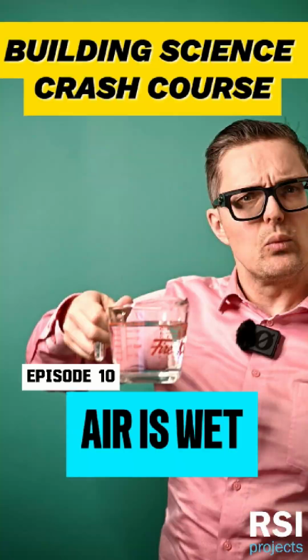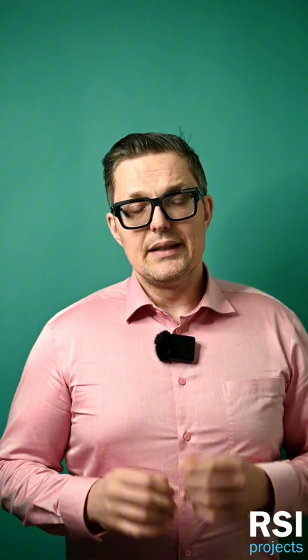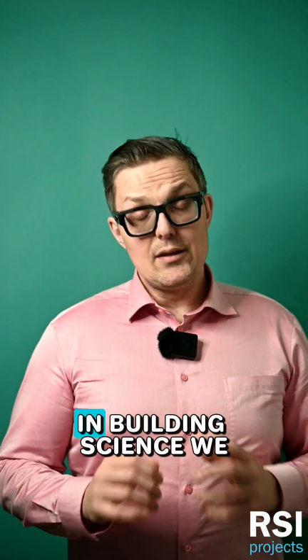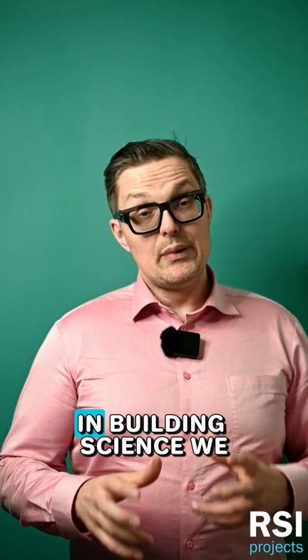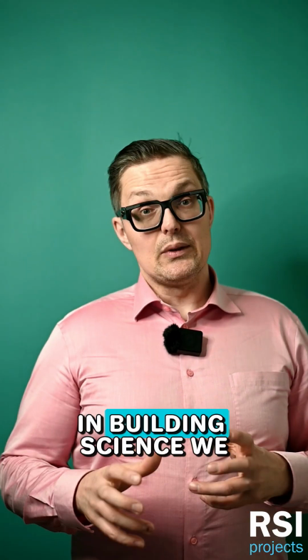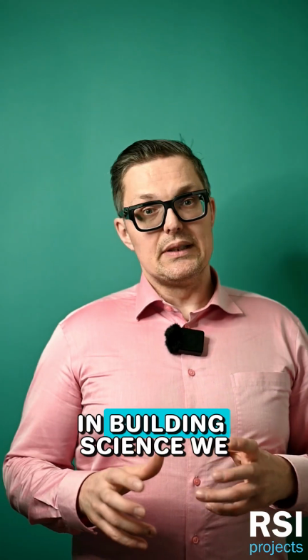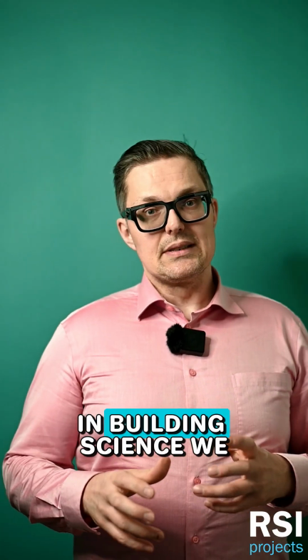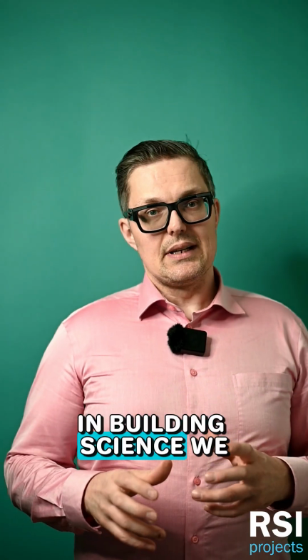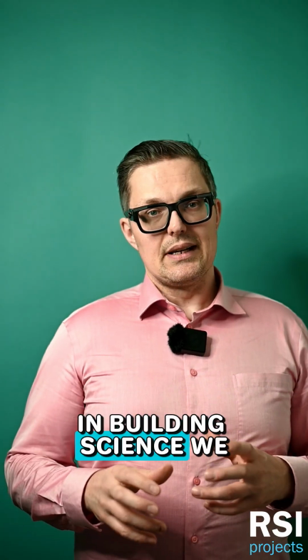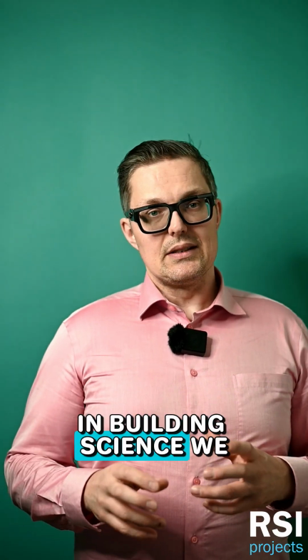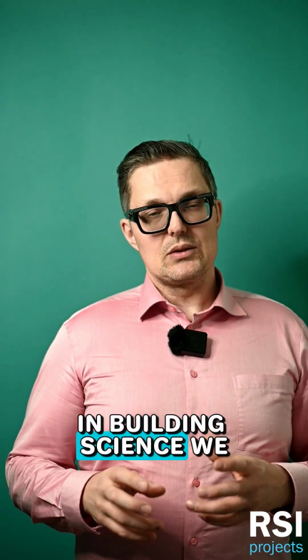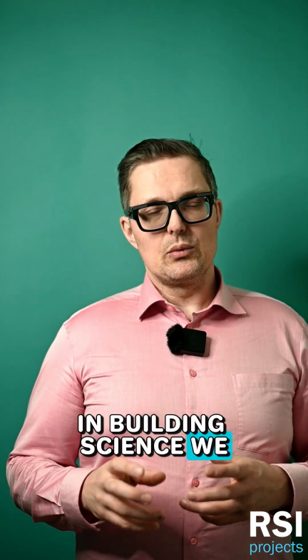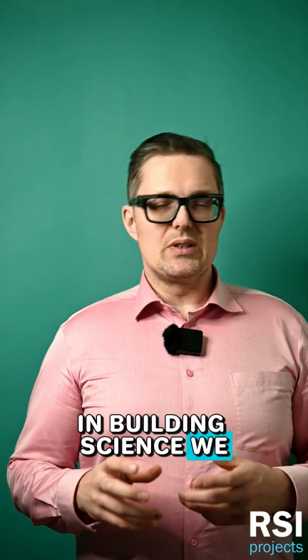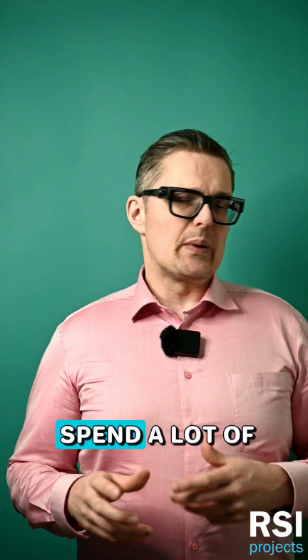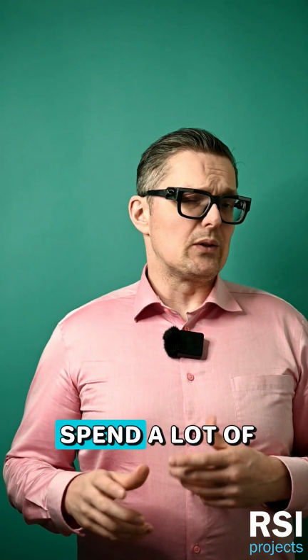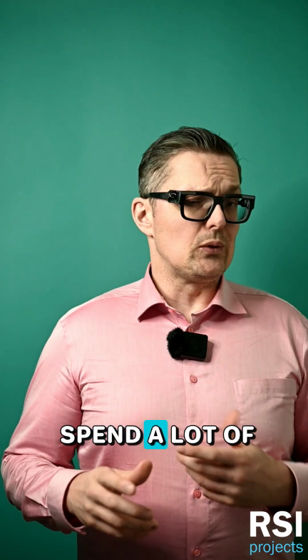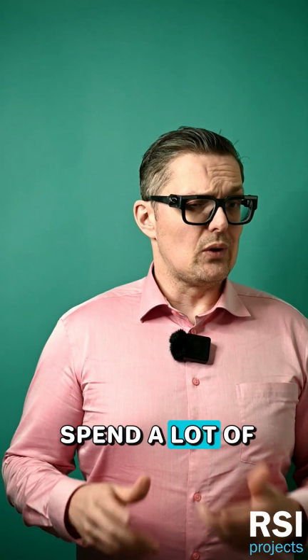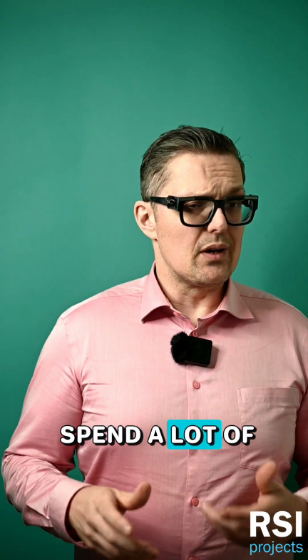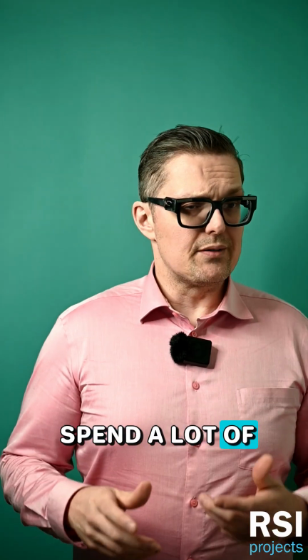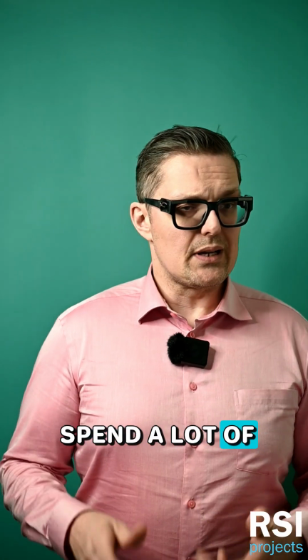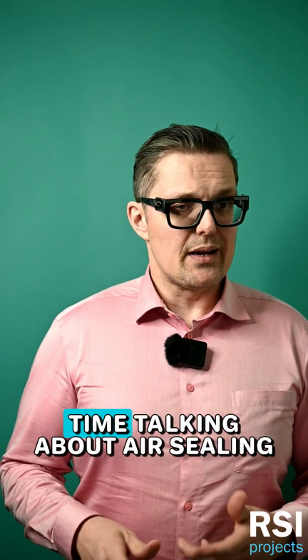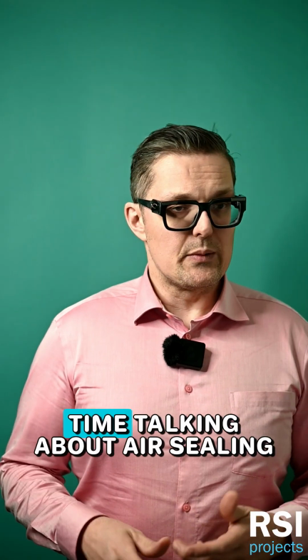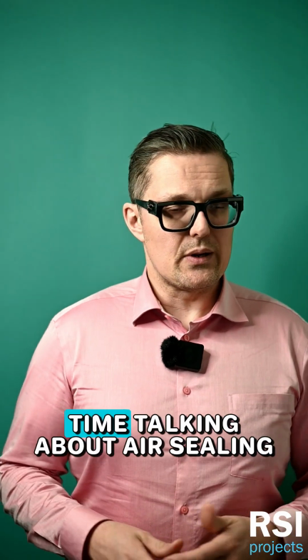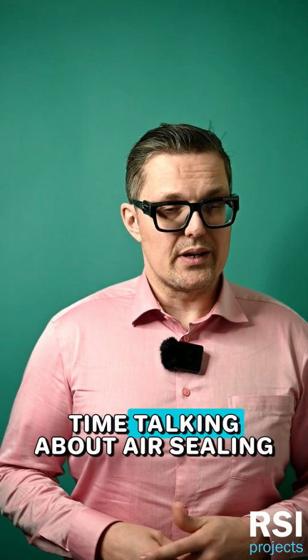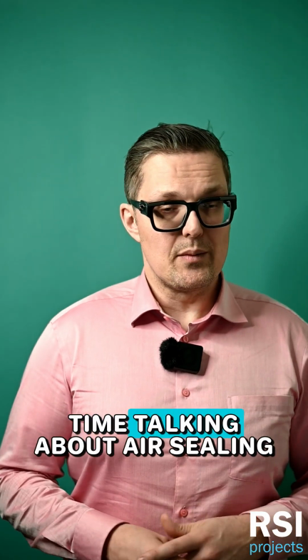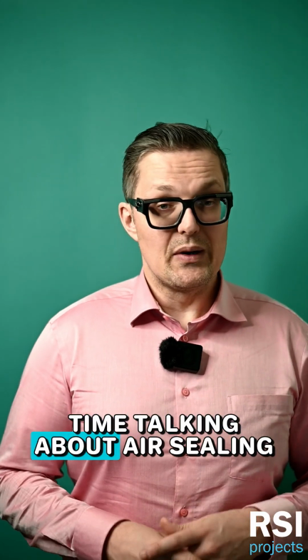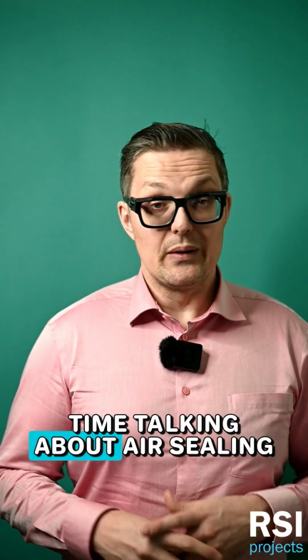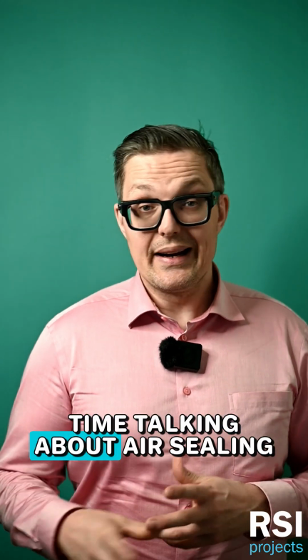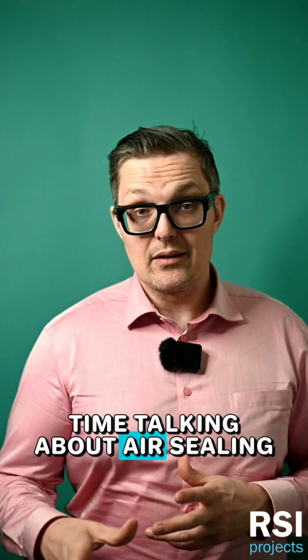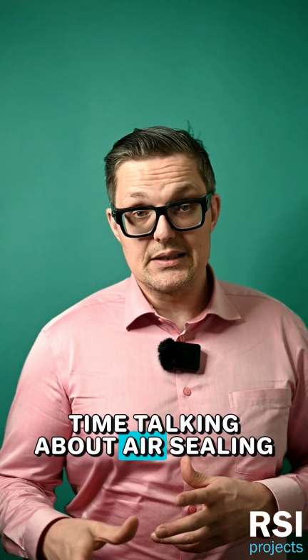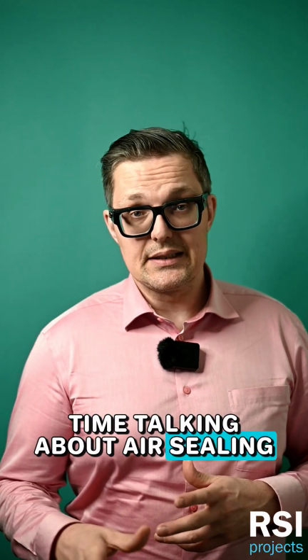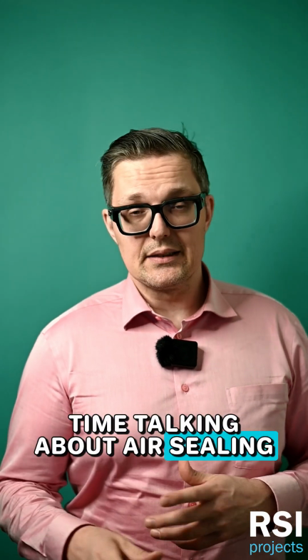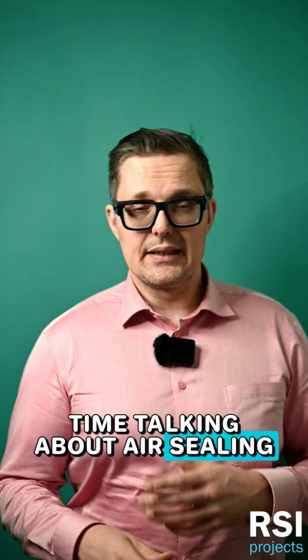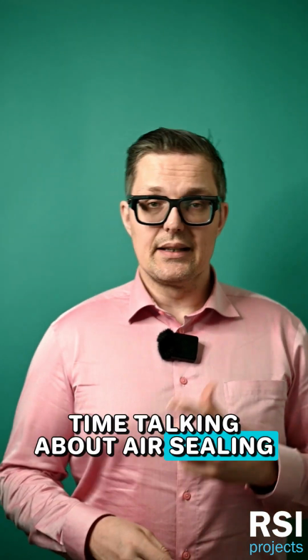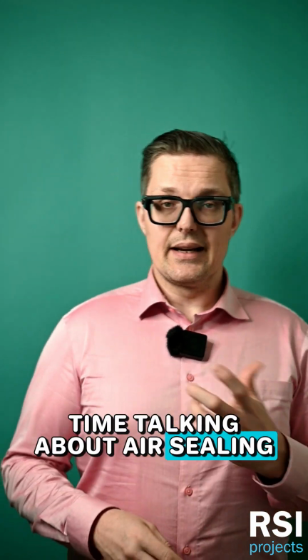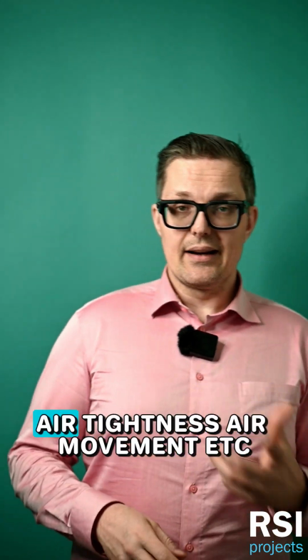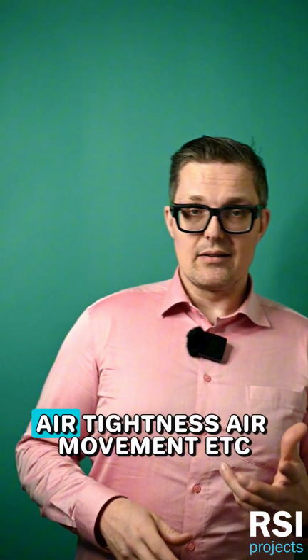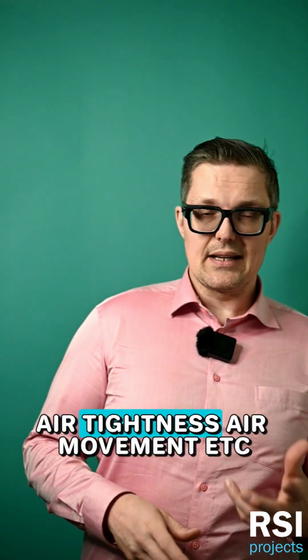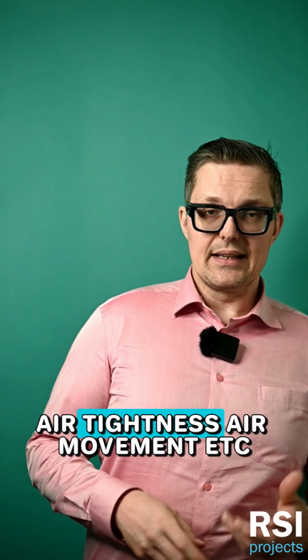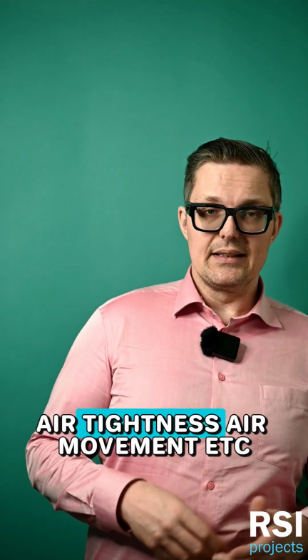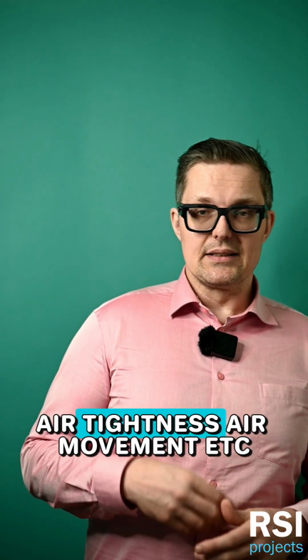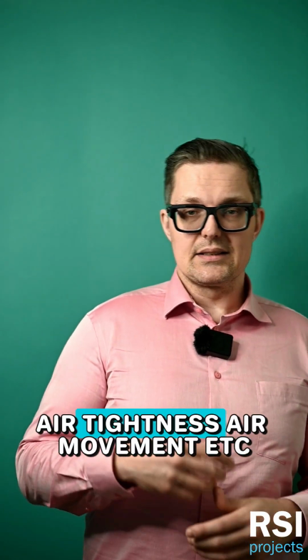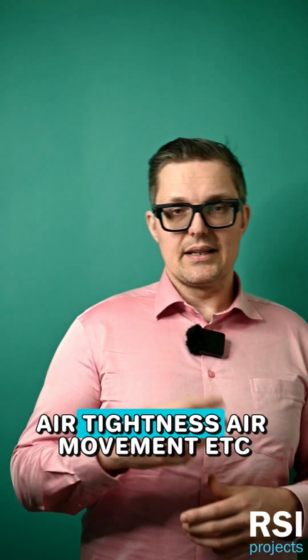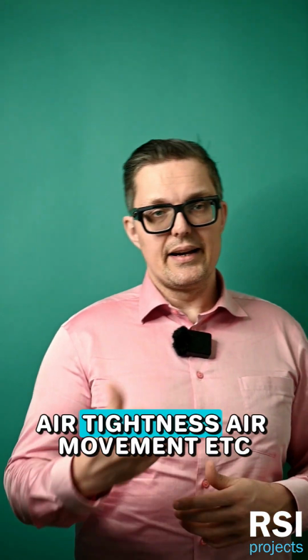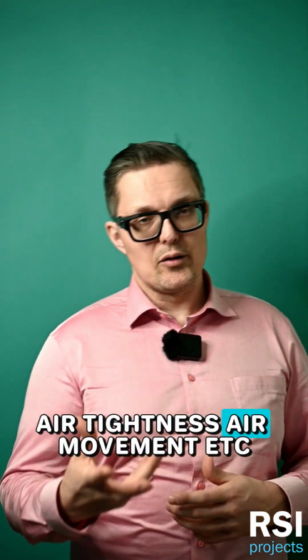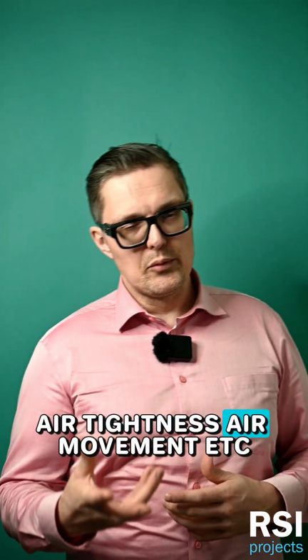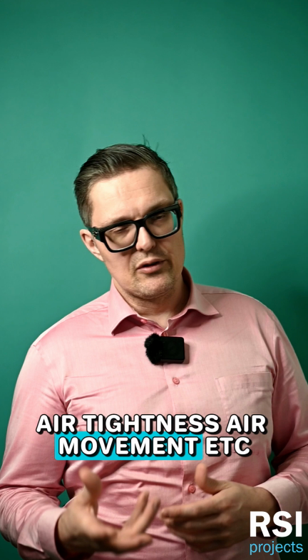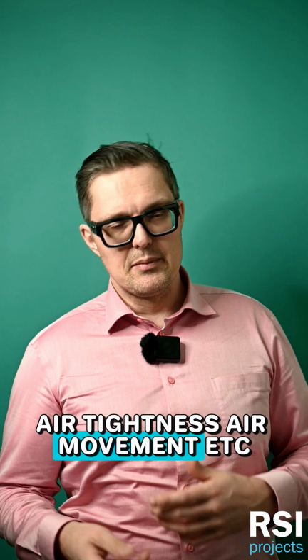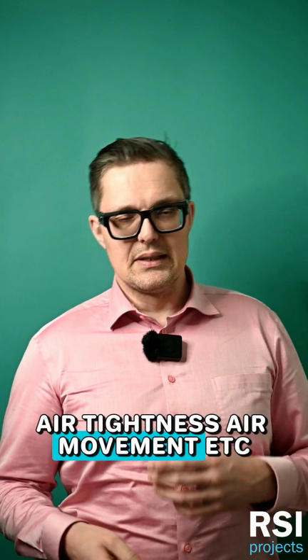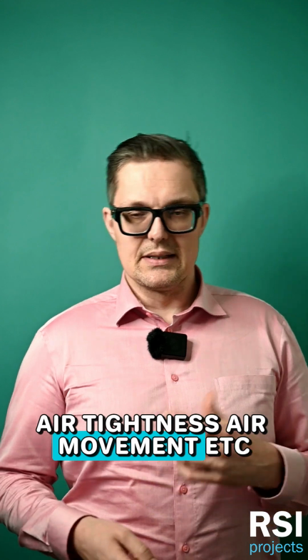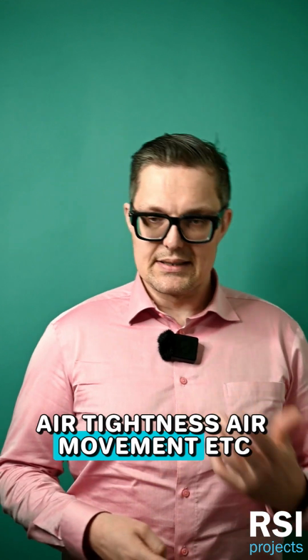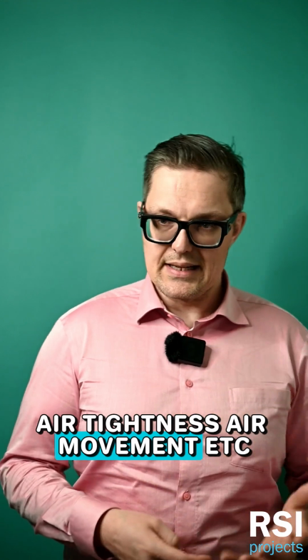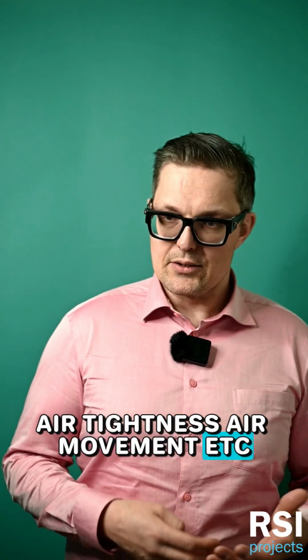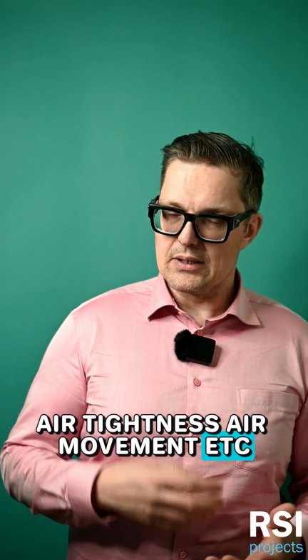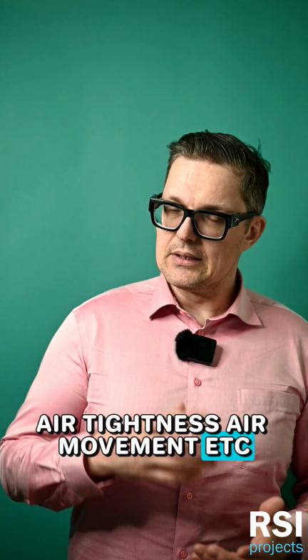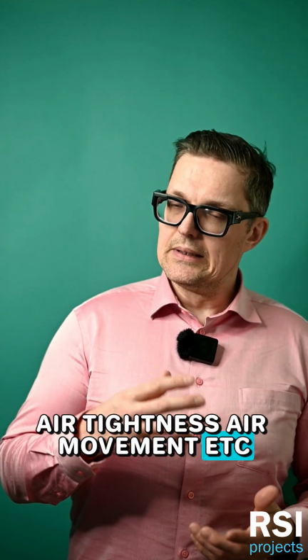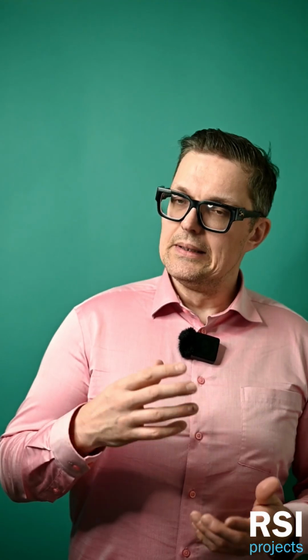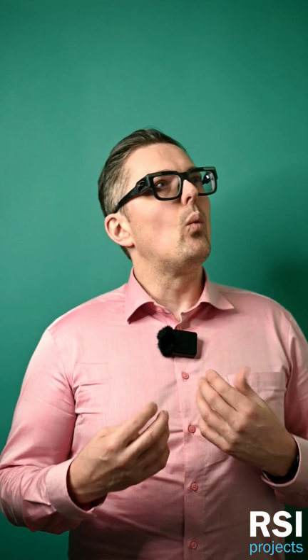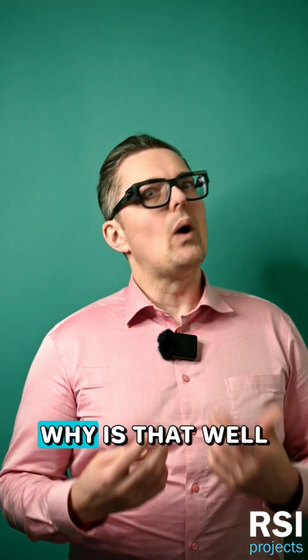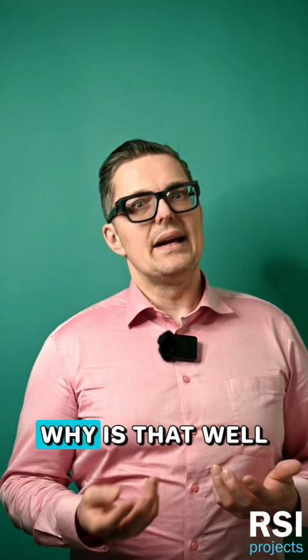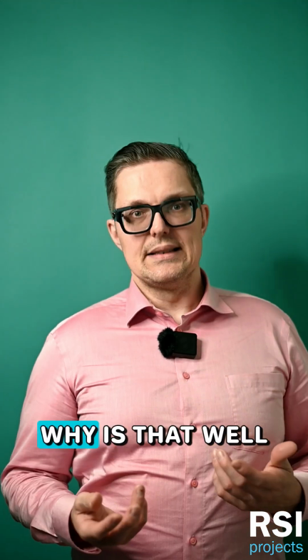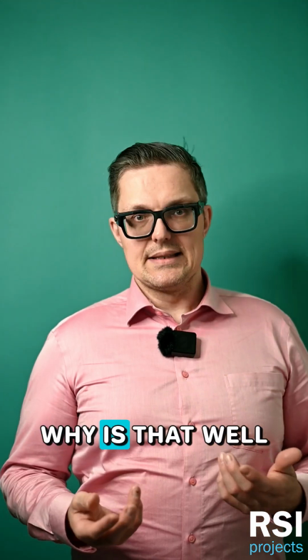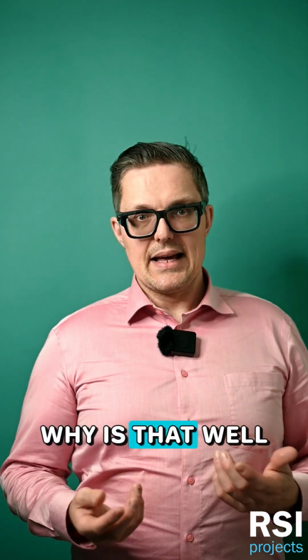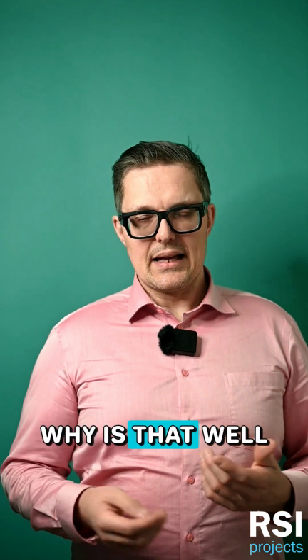In building science we spend a lot of time talking about air sealing, air tightness, air movement, etc. Why is that?